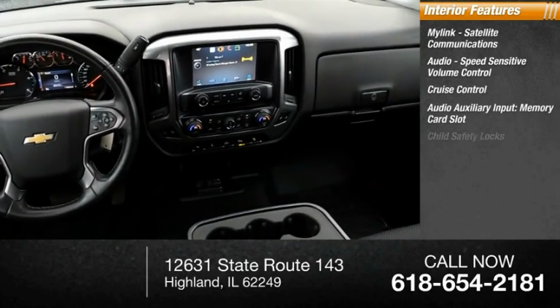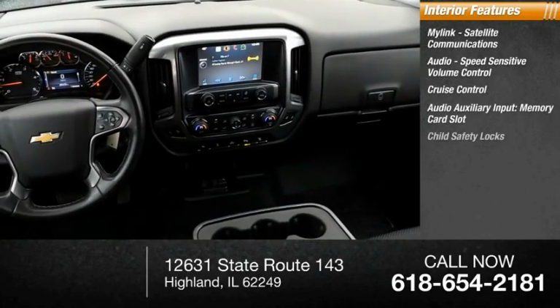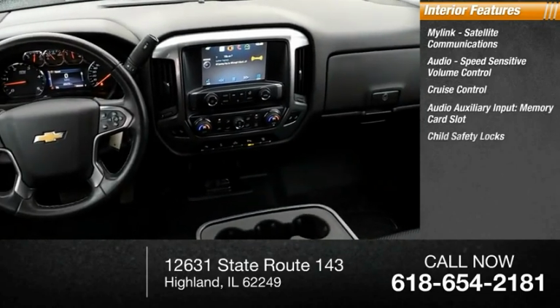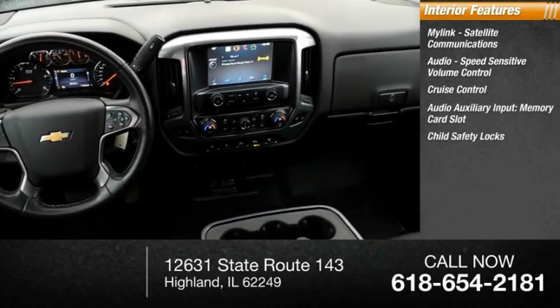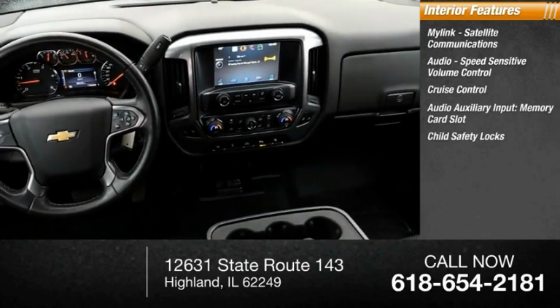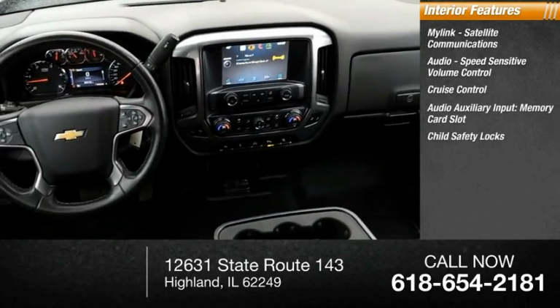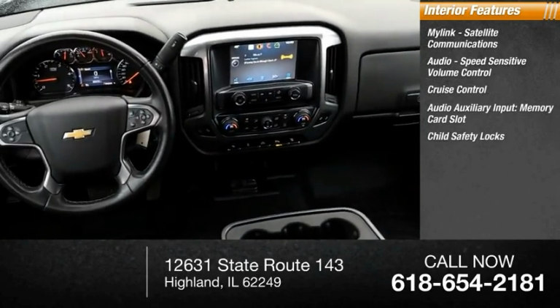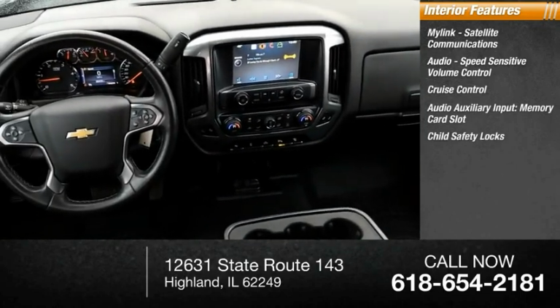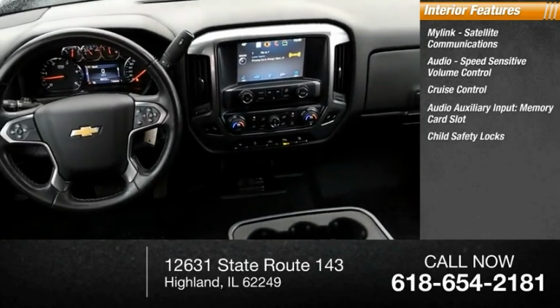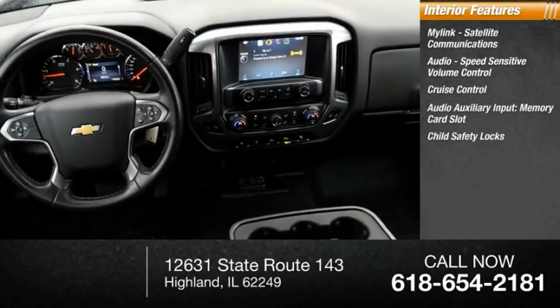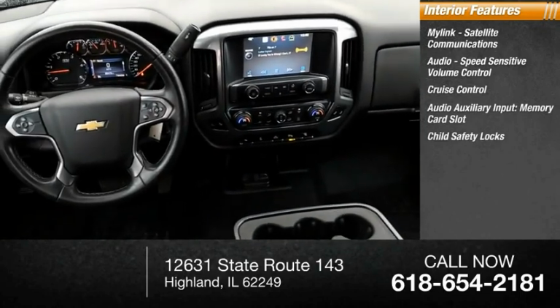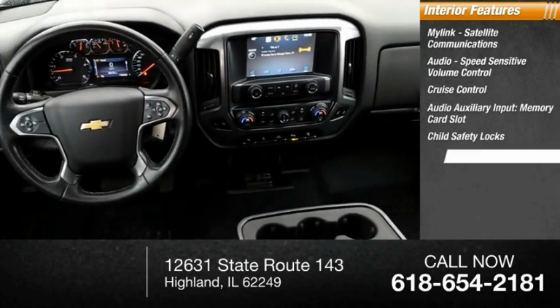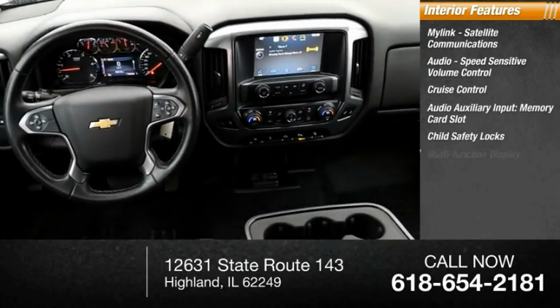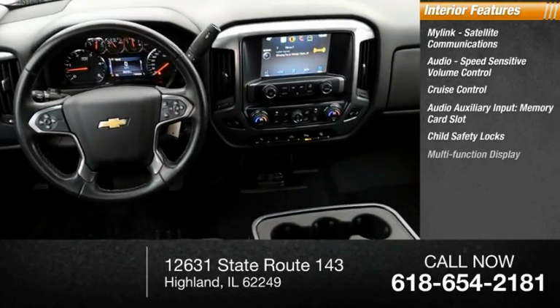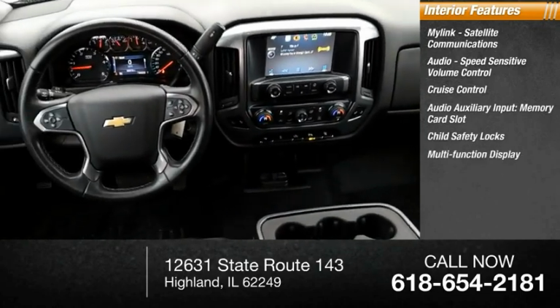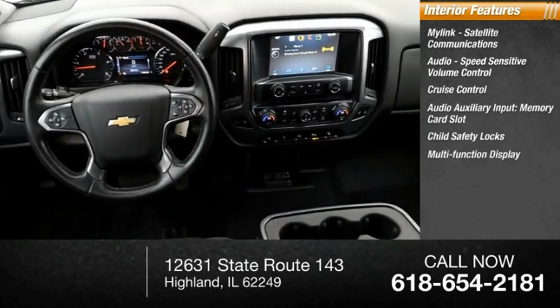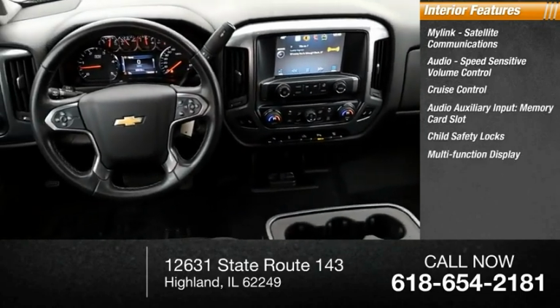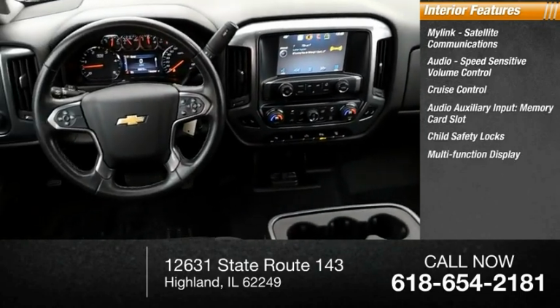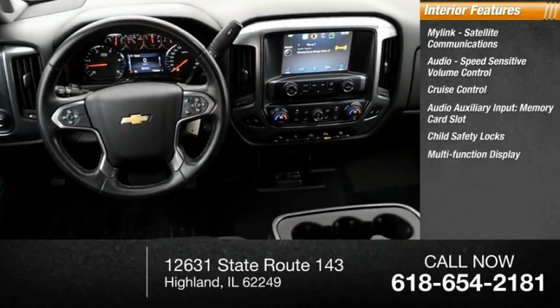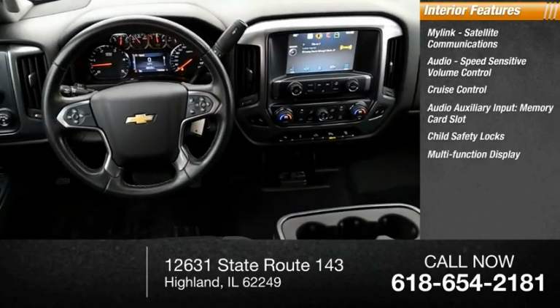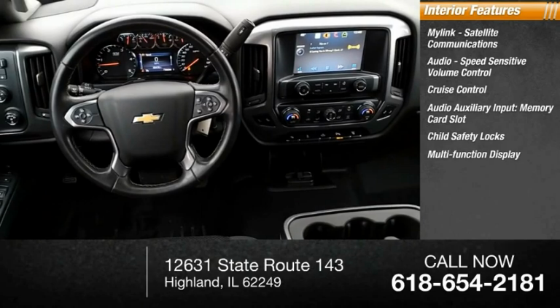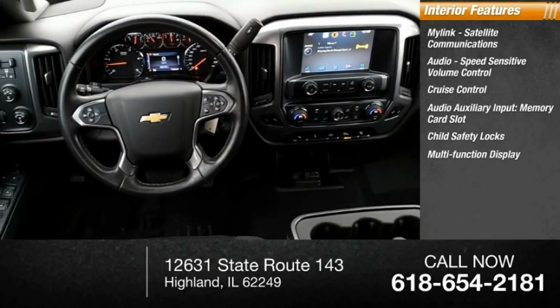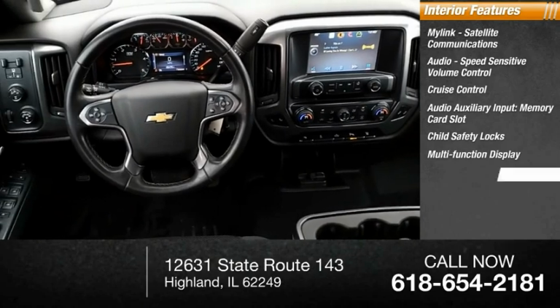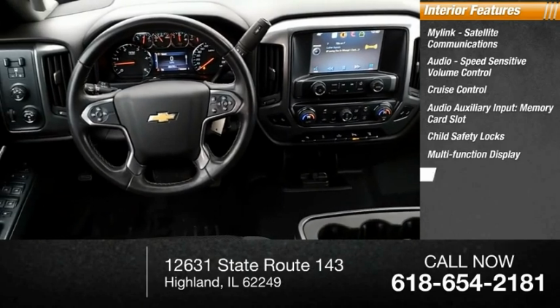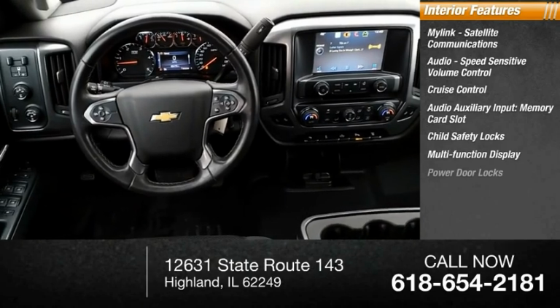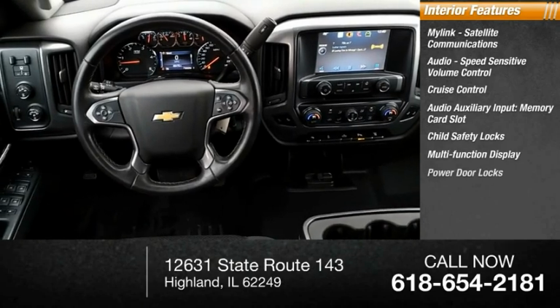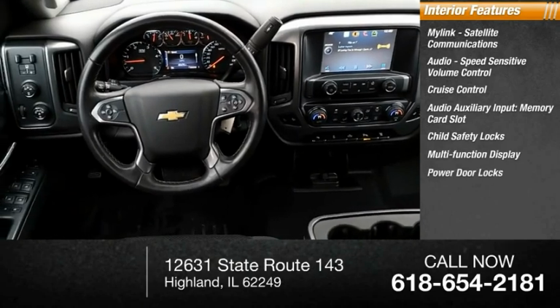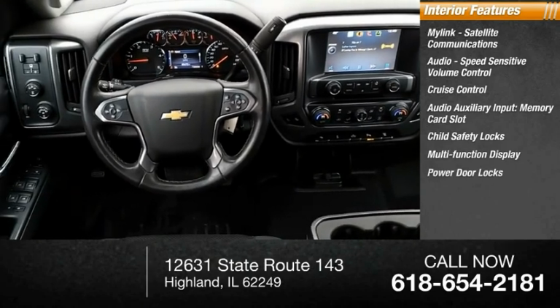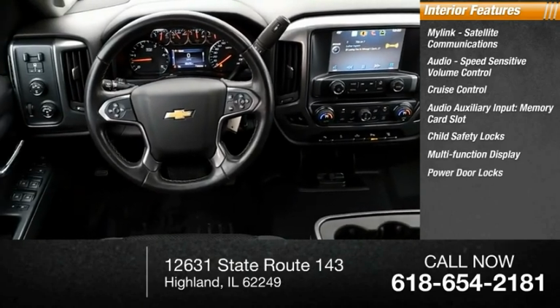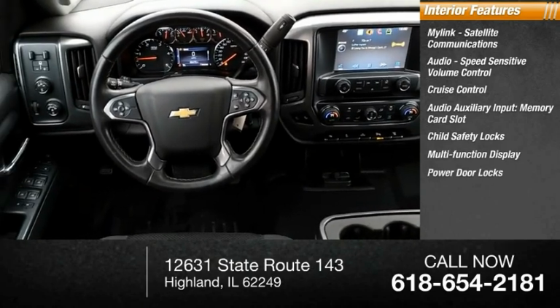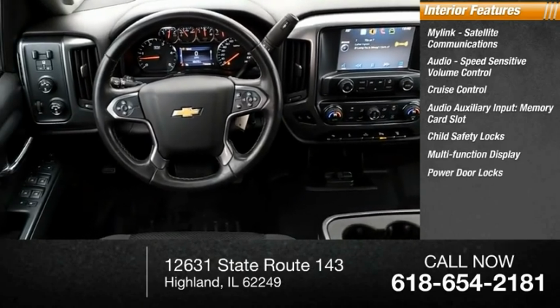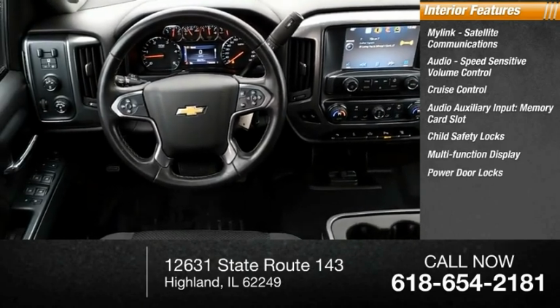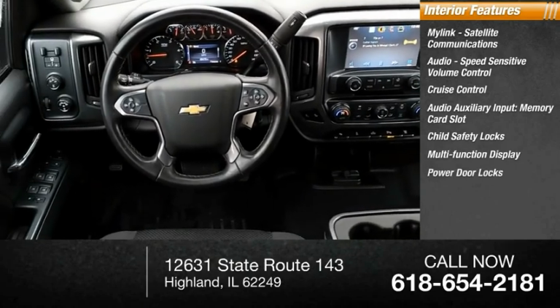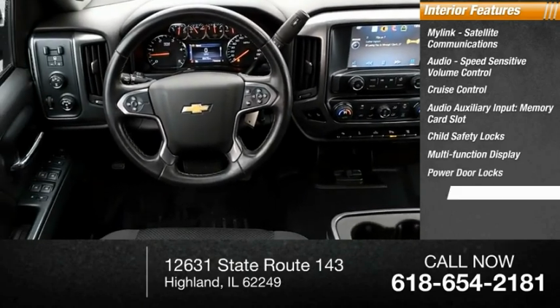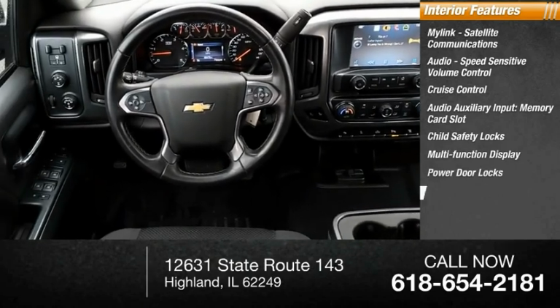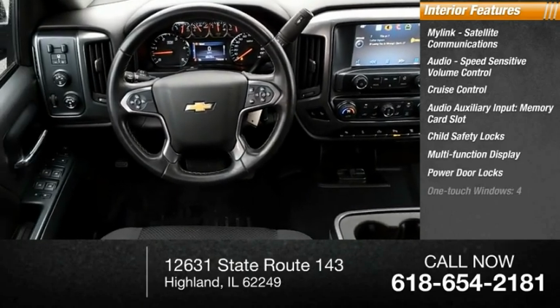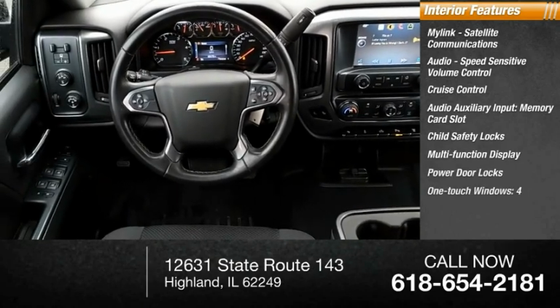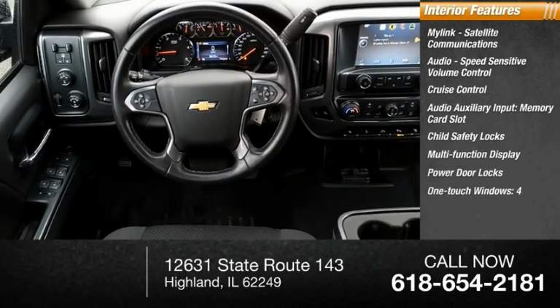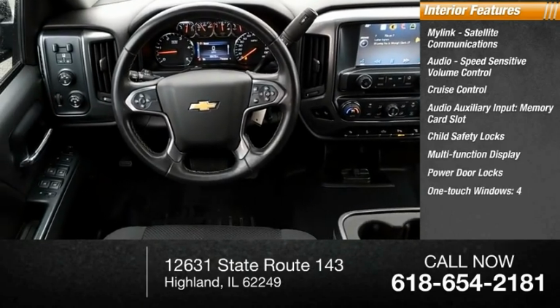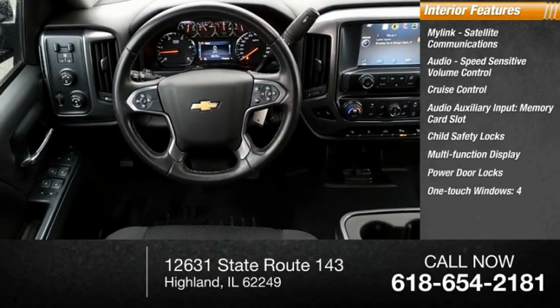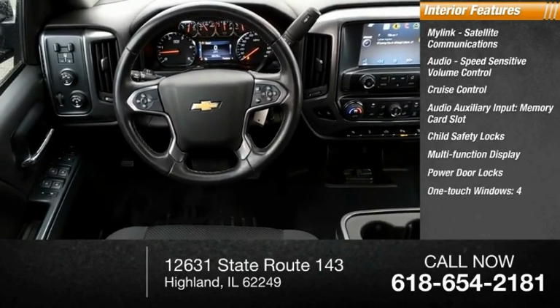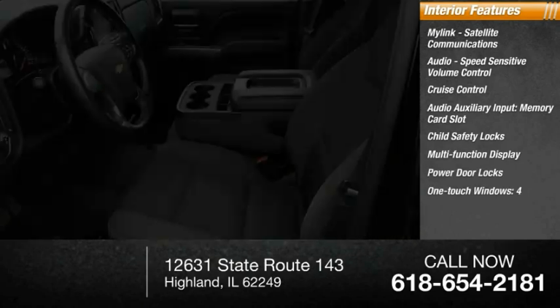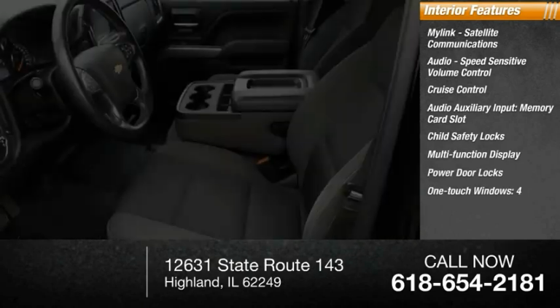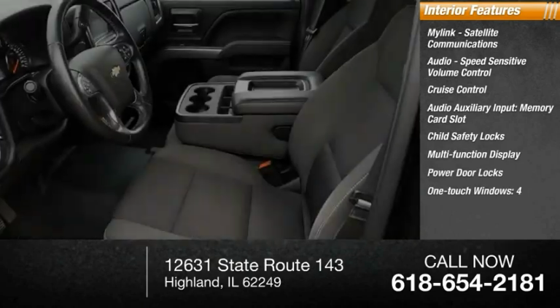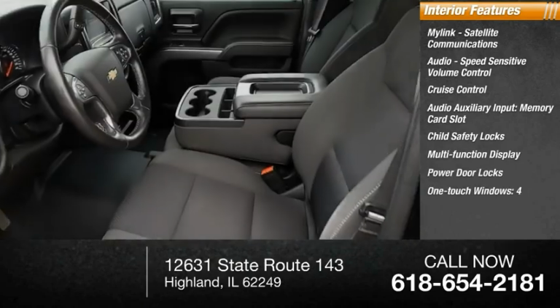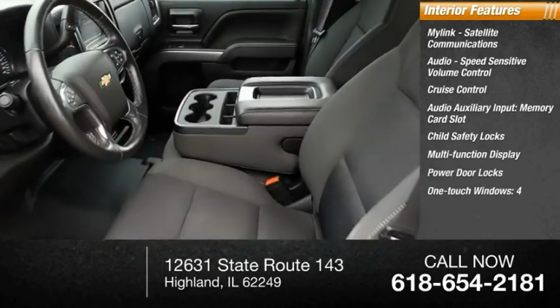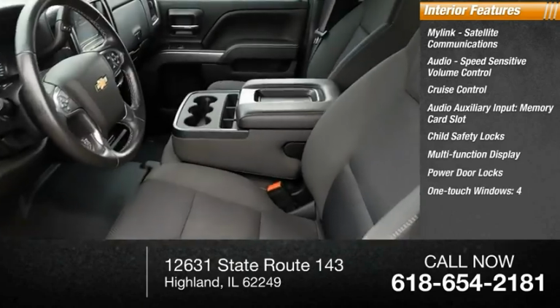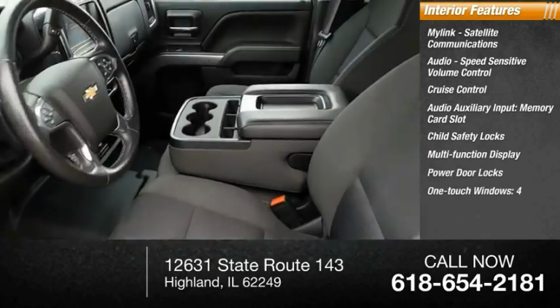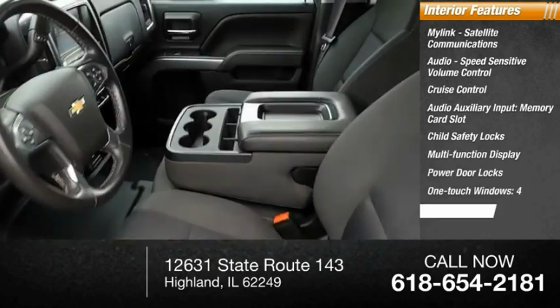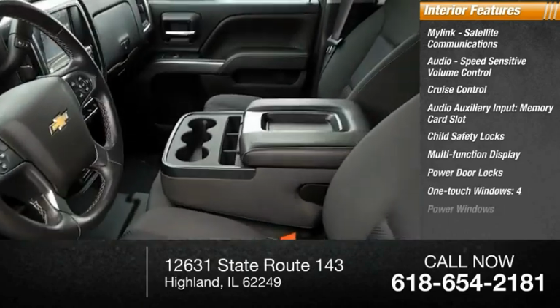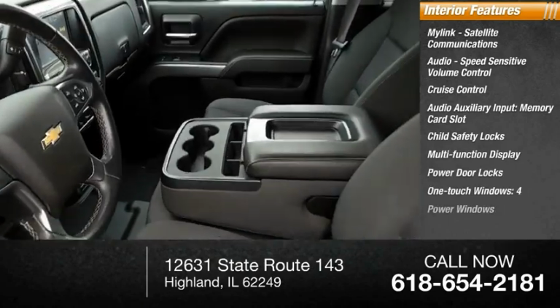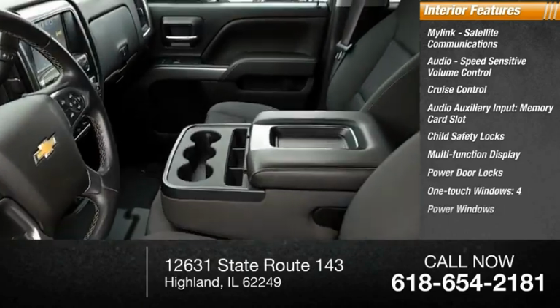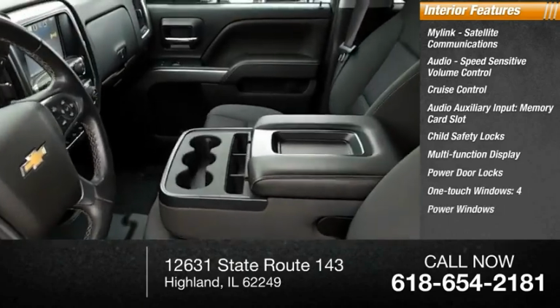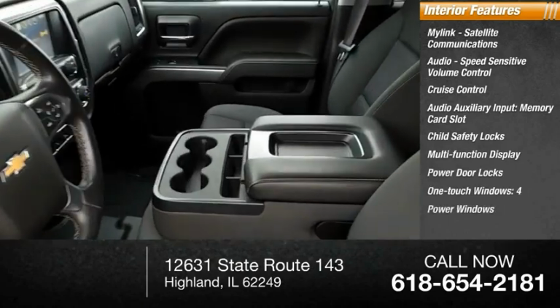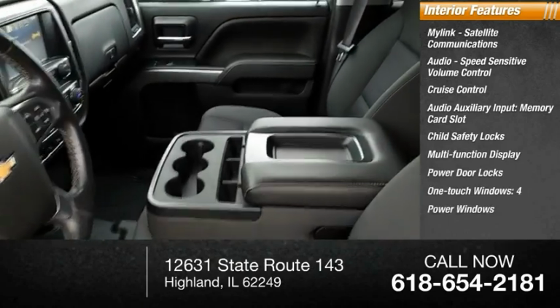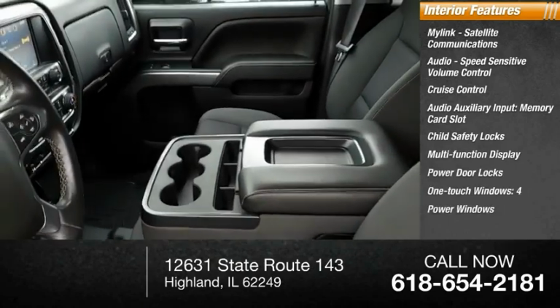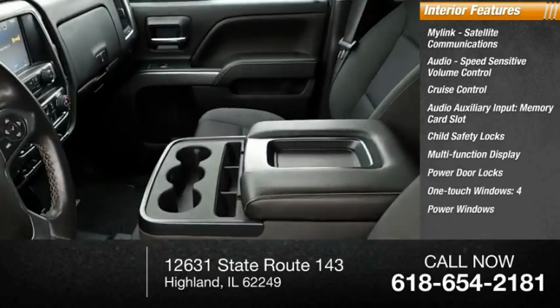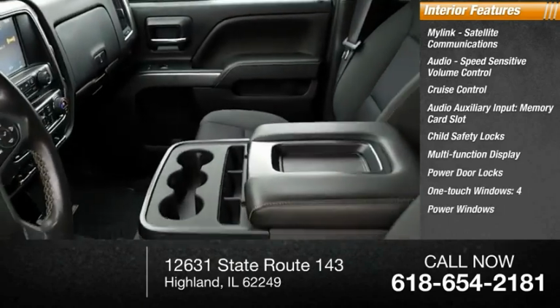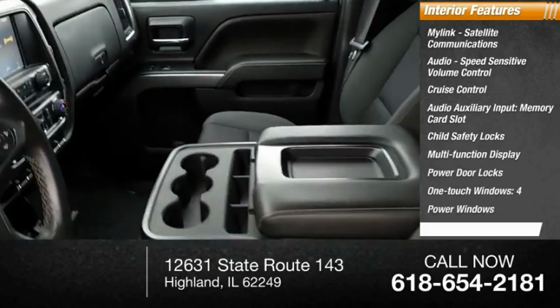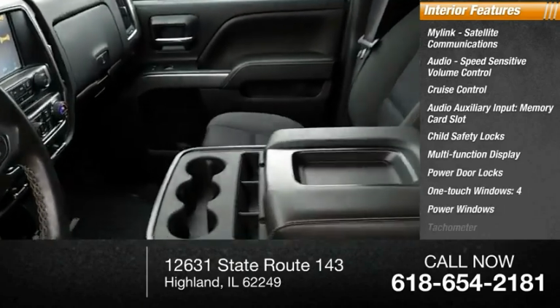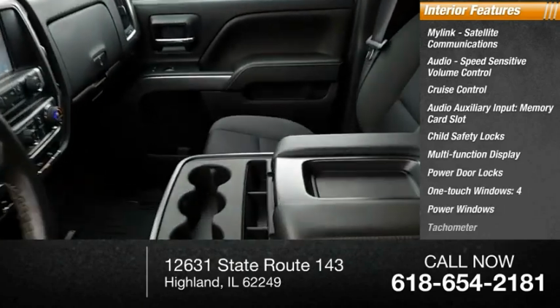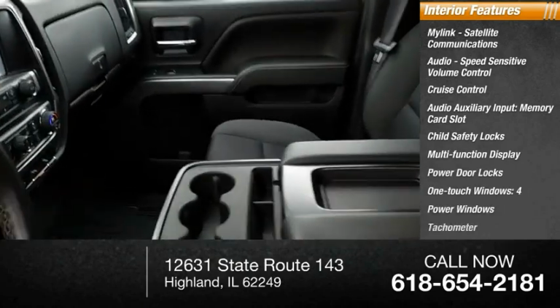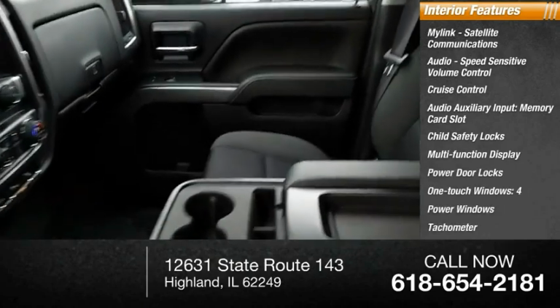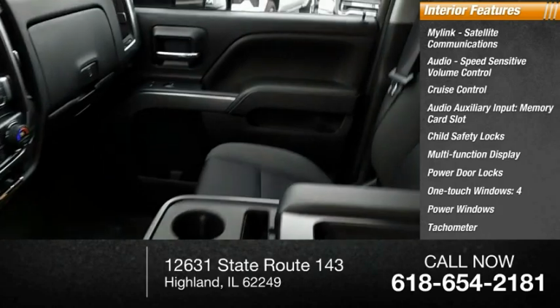Child safety locks, multi-function display, power door locks, one-touch windows, four power windows, and a tachometer.